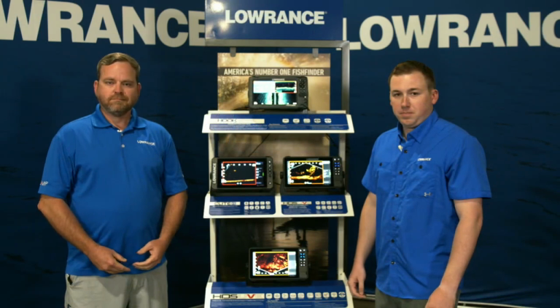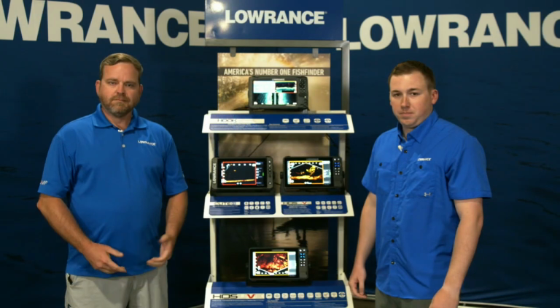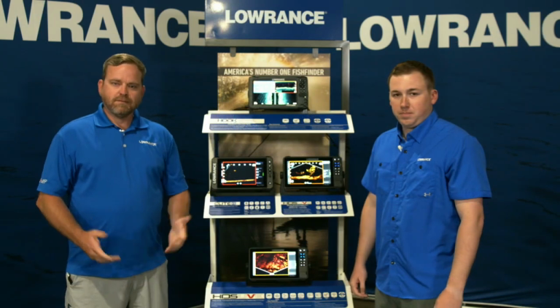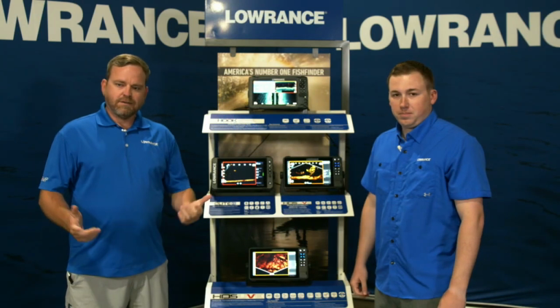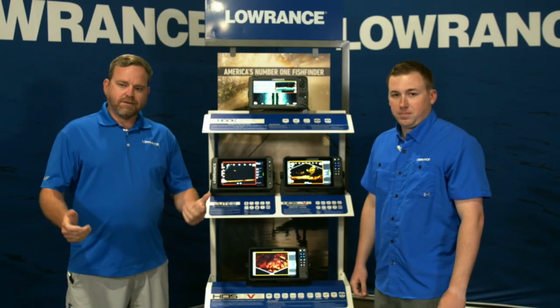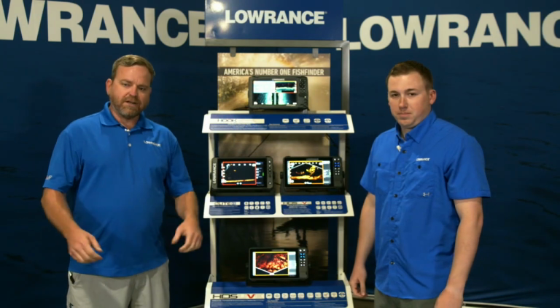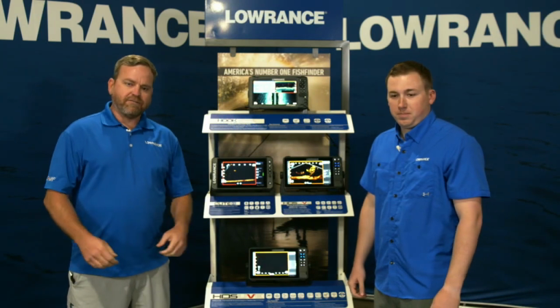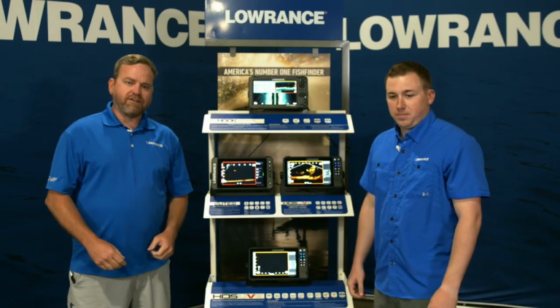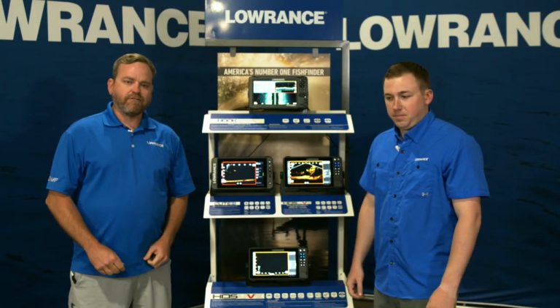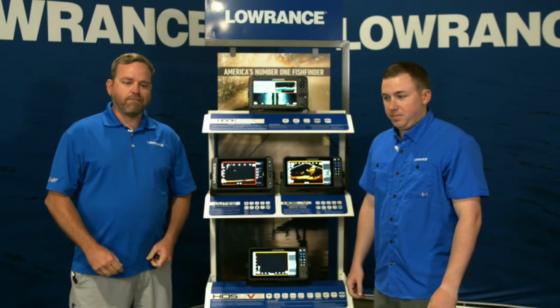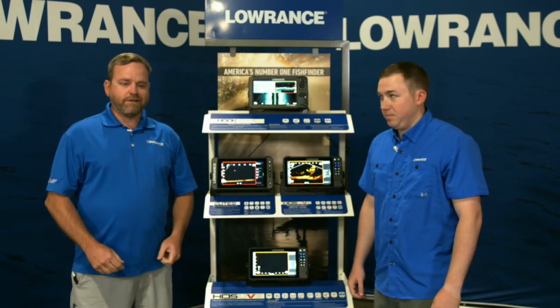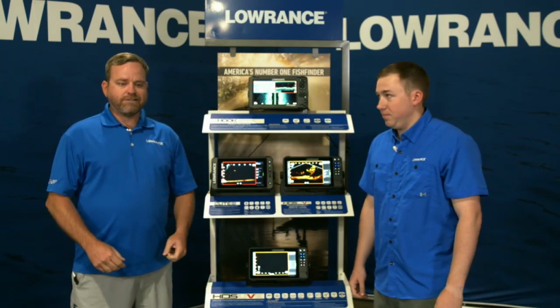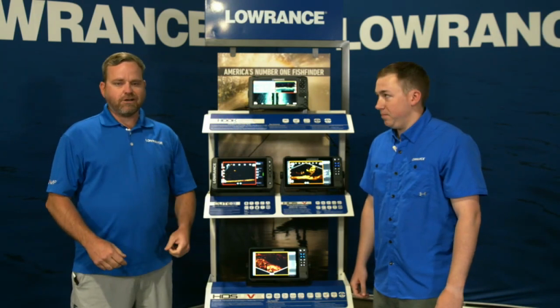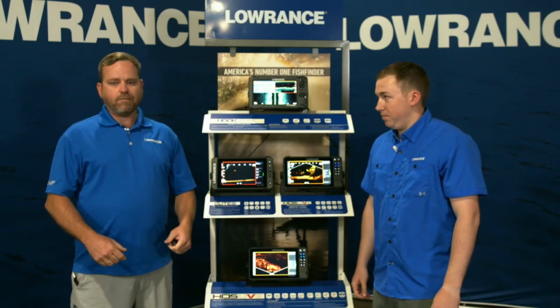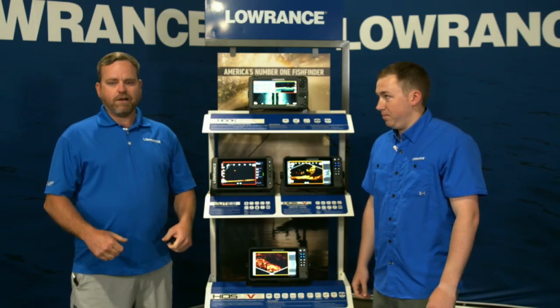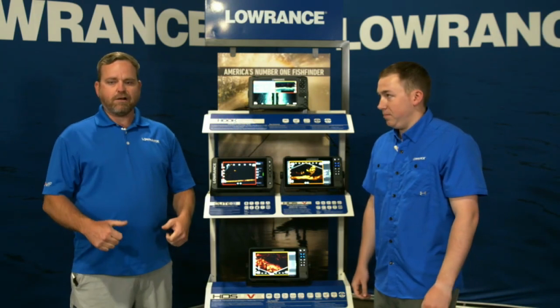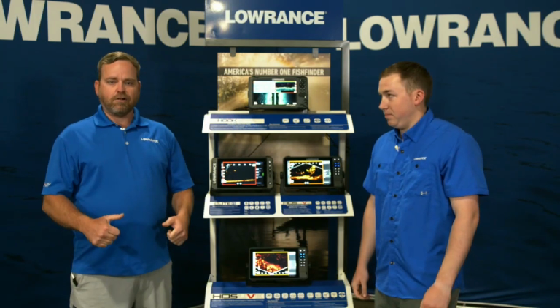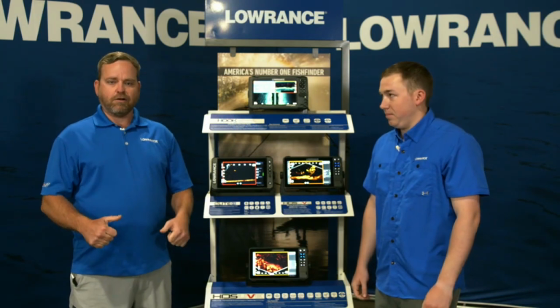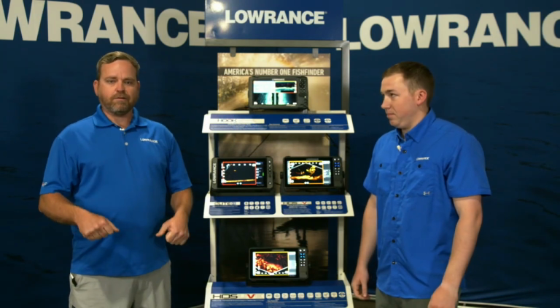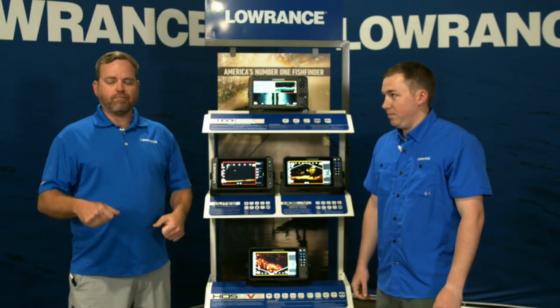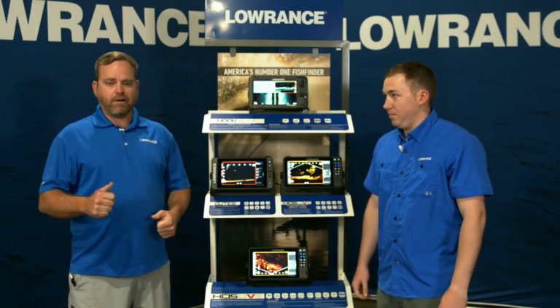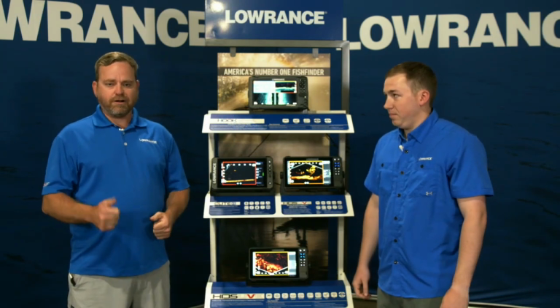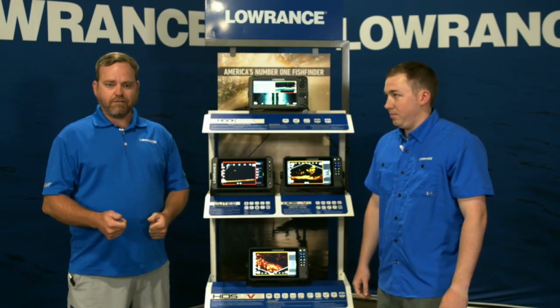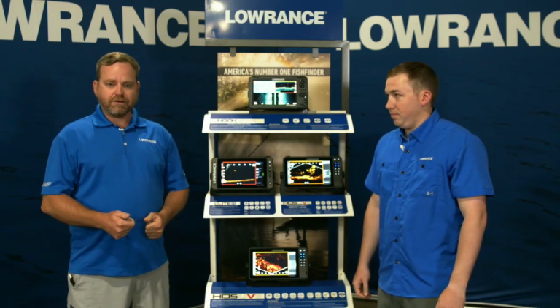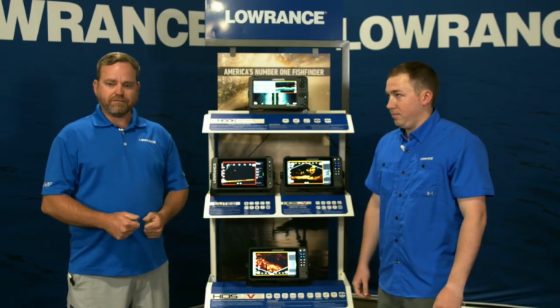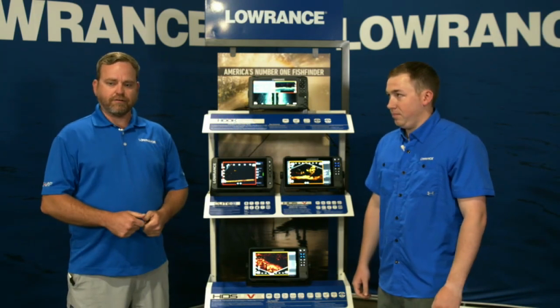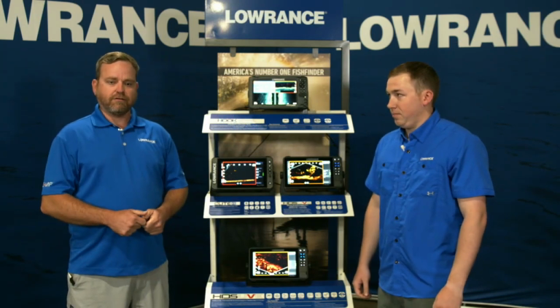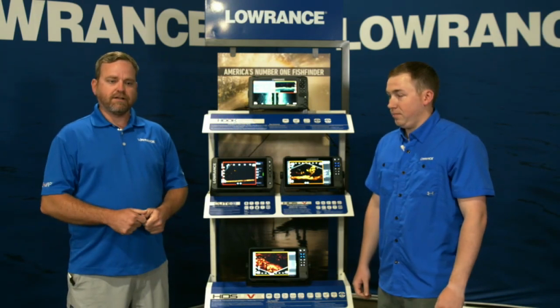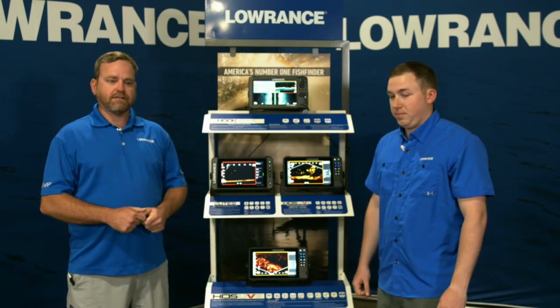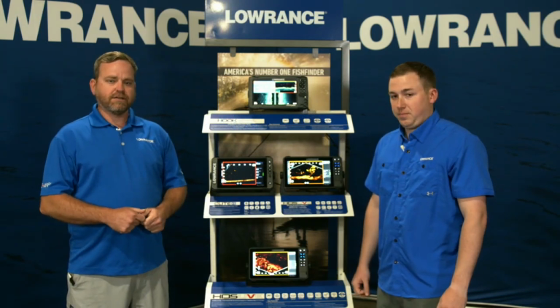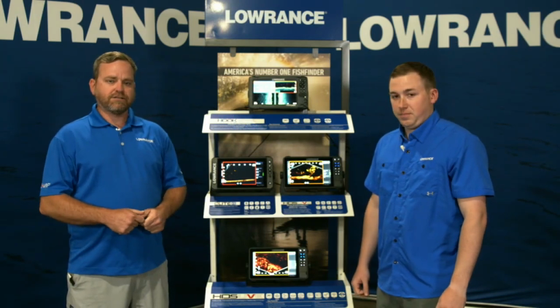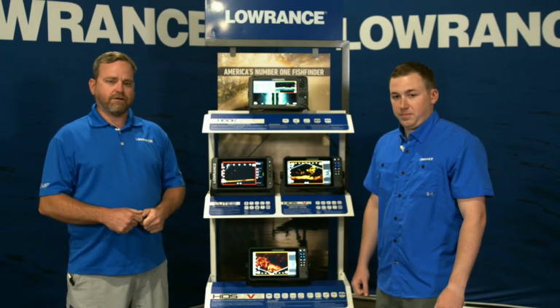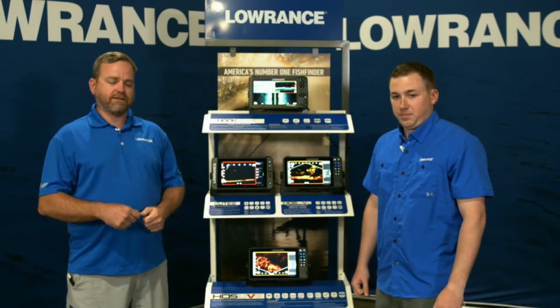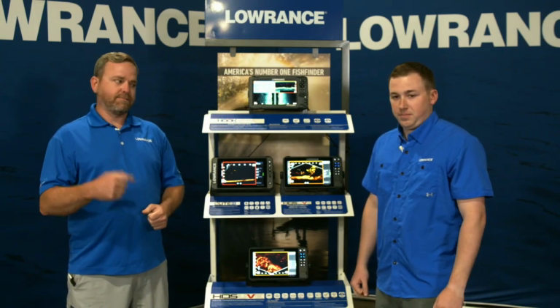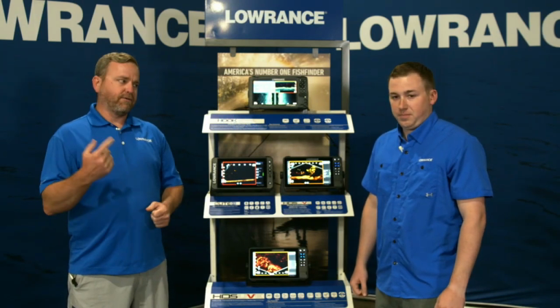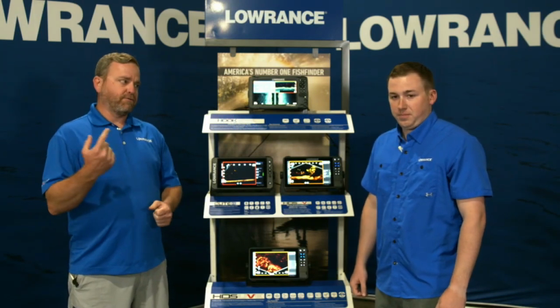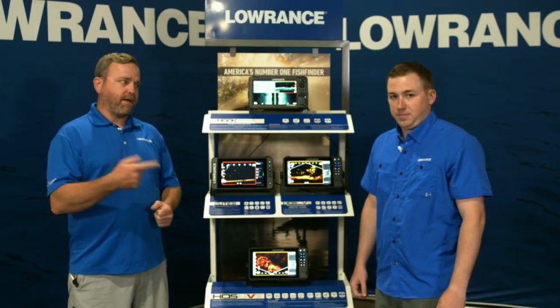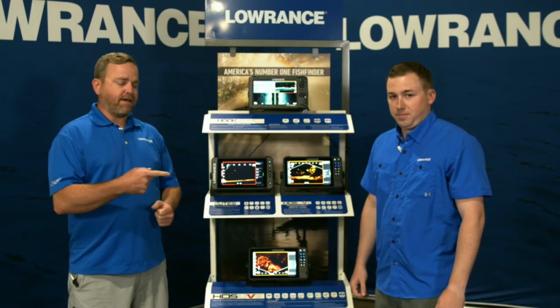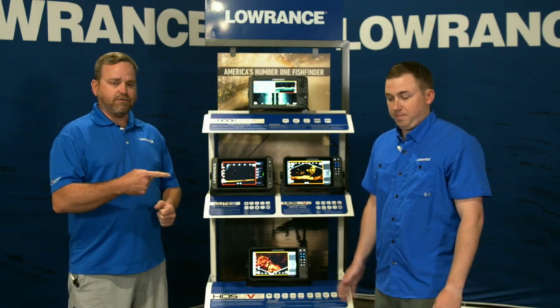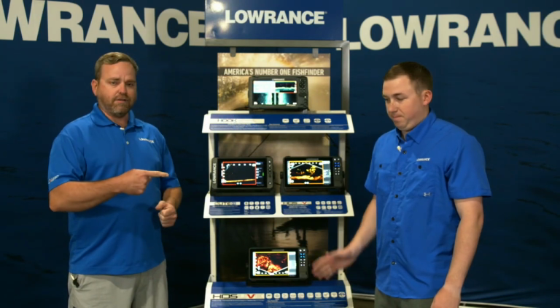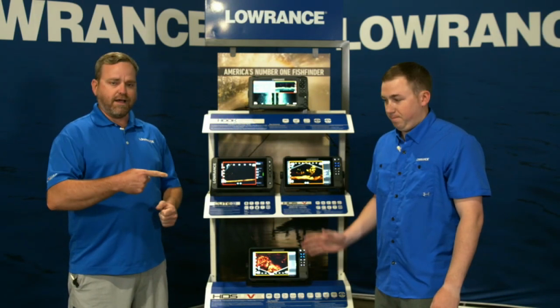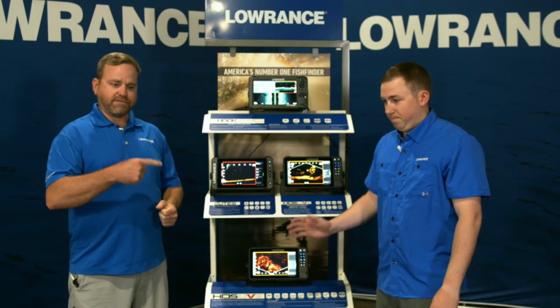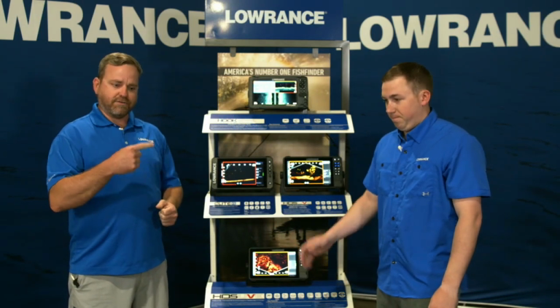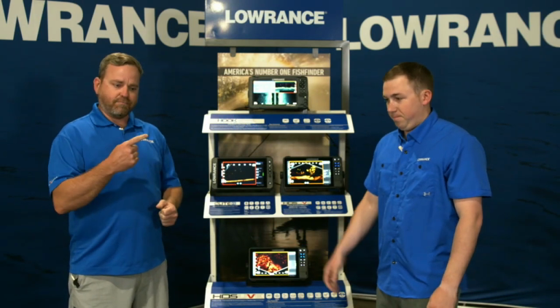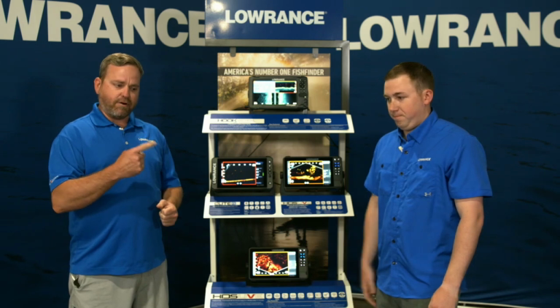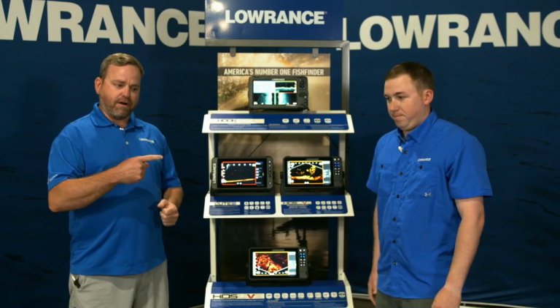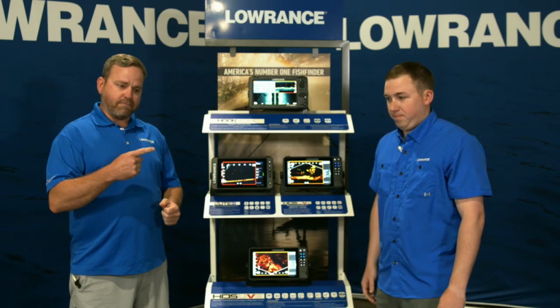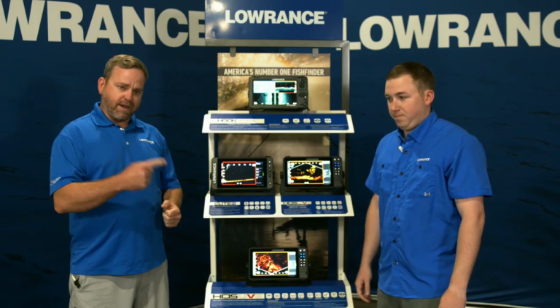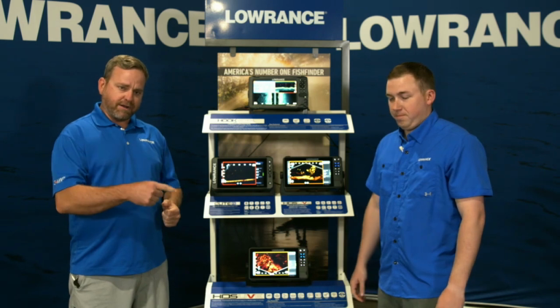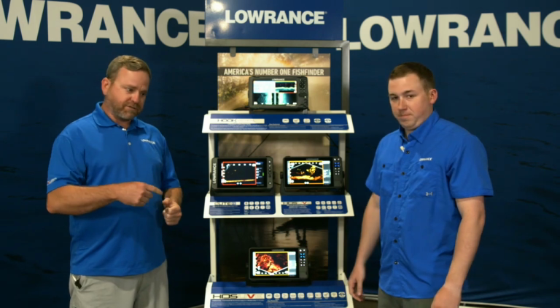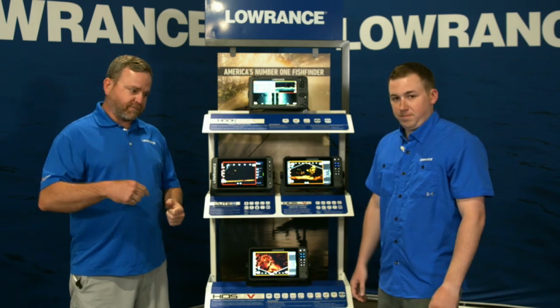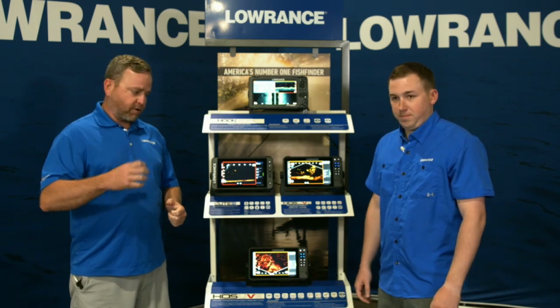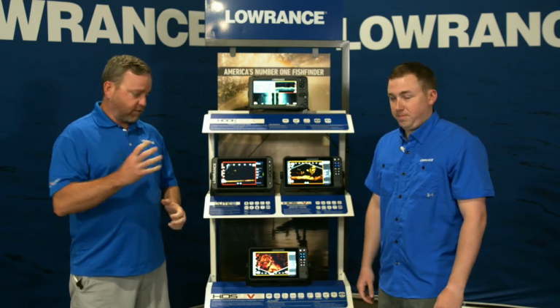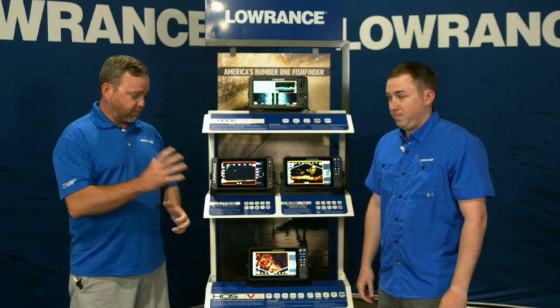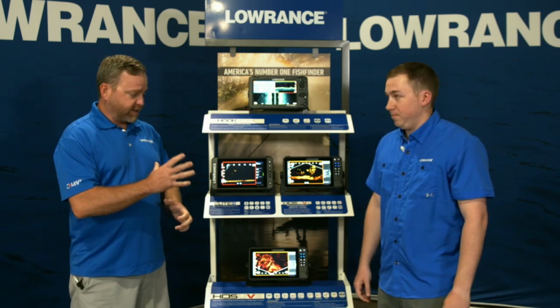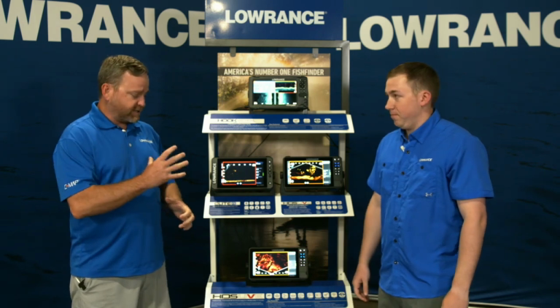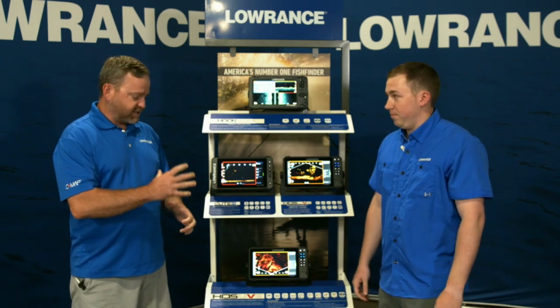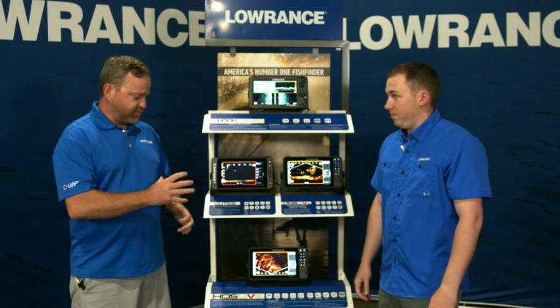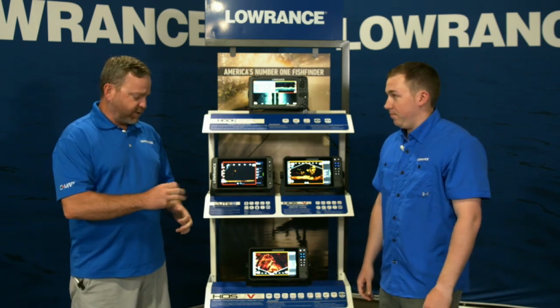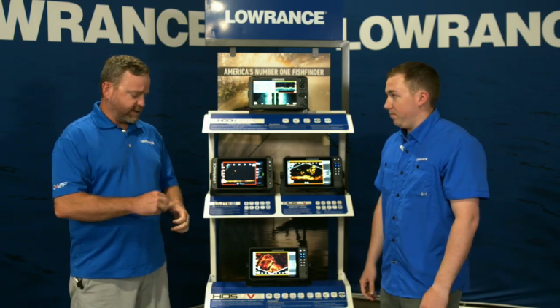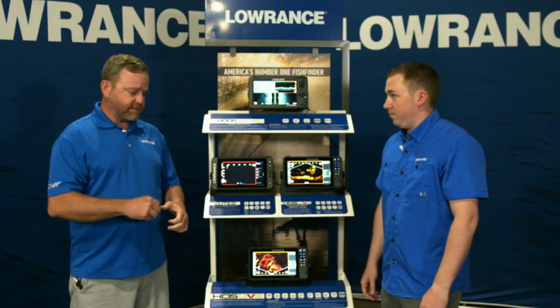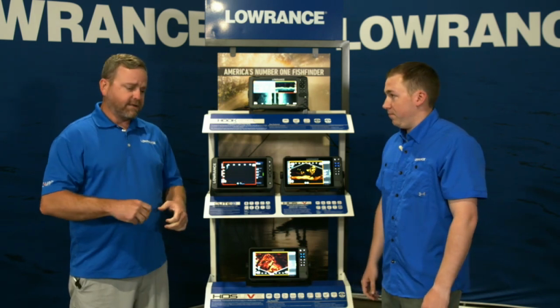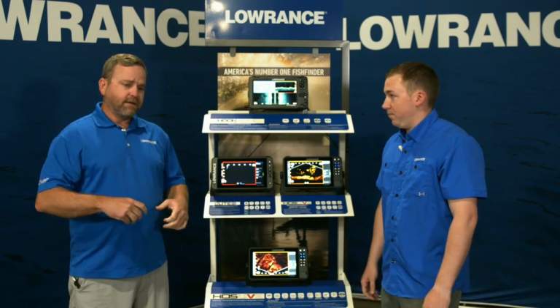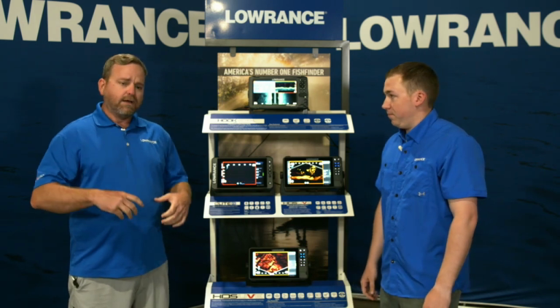Good evening everybody. I'm Jeremiah Clark, Product Director for Lowrance Electronics. I'm here with Matthew Laster, the Product Manager for our Lowrance Displays.